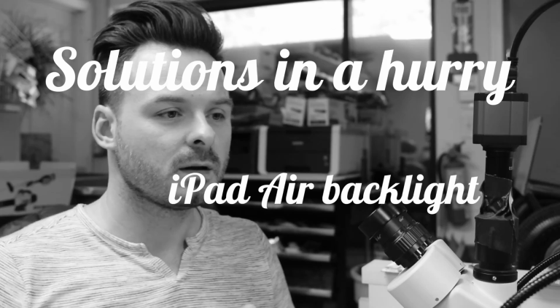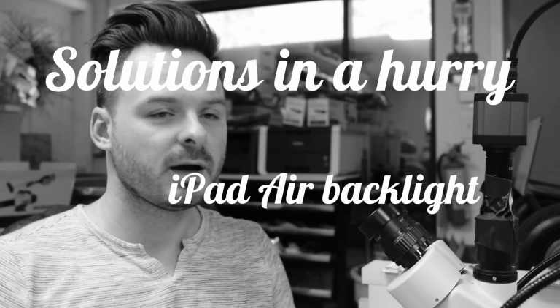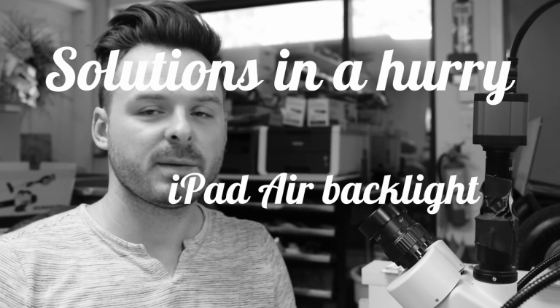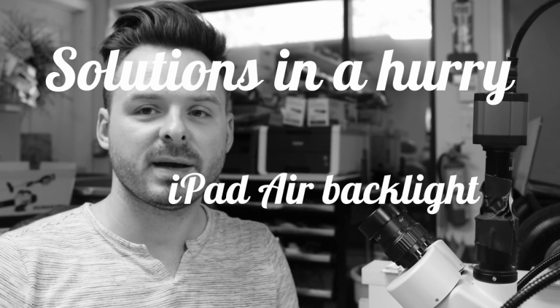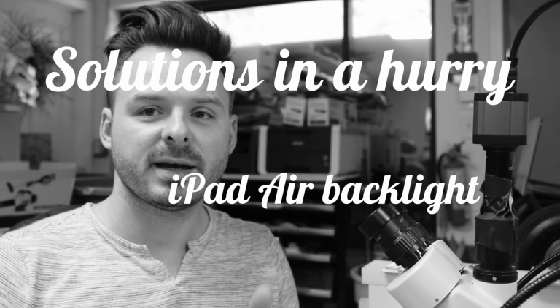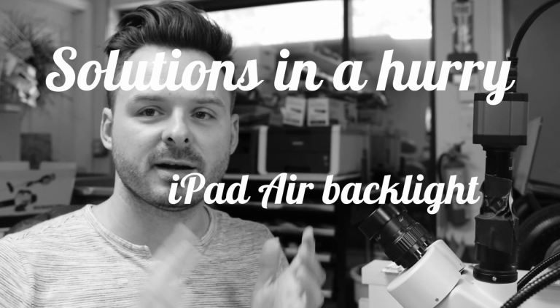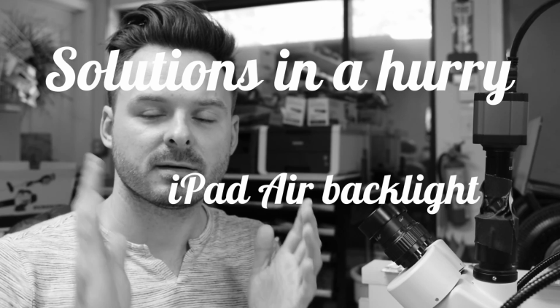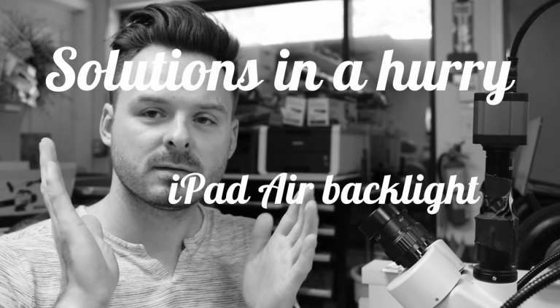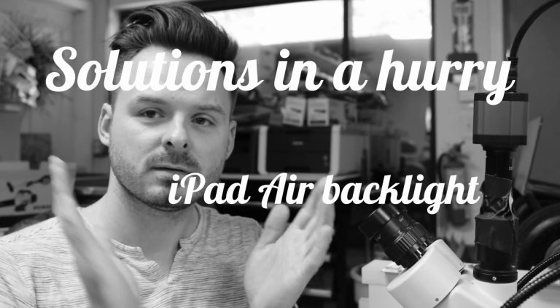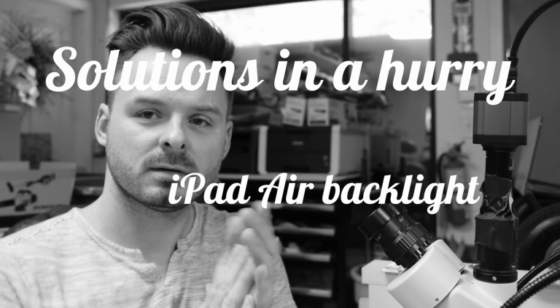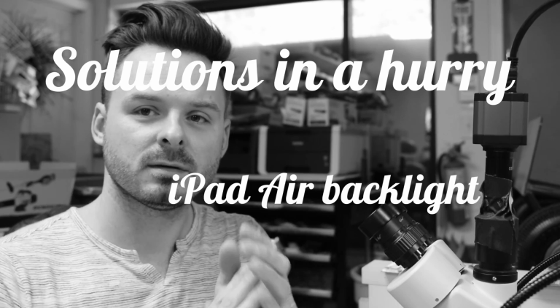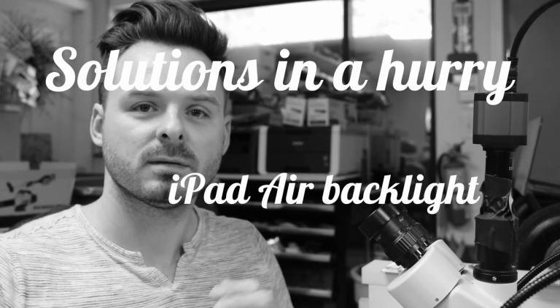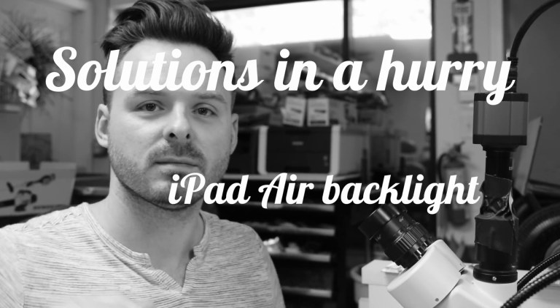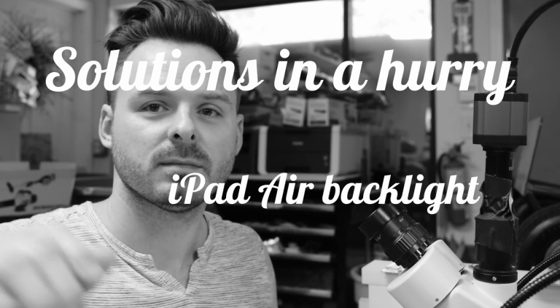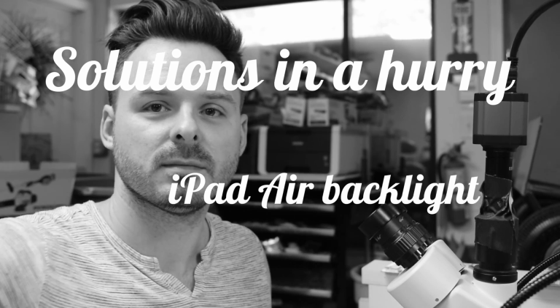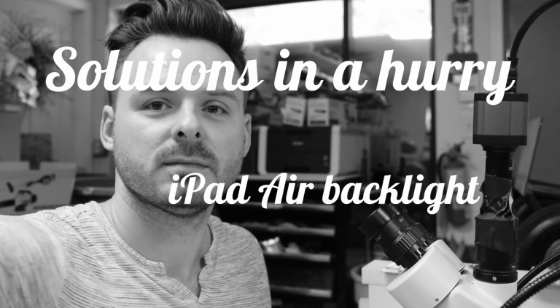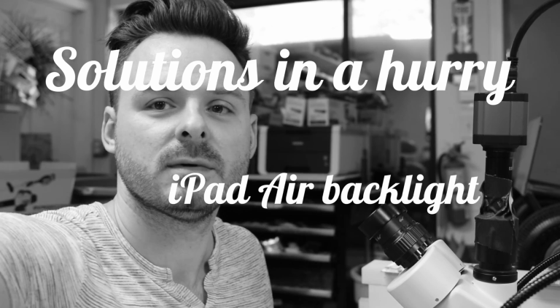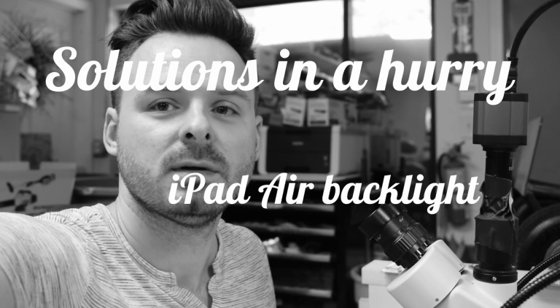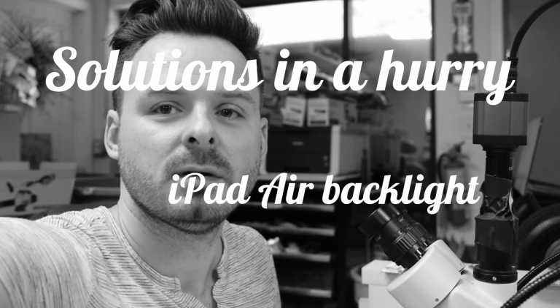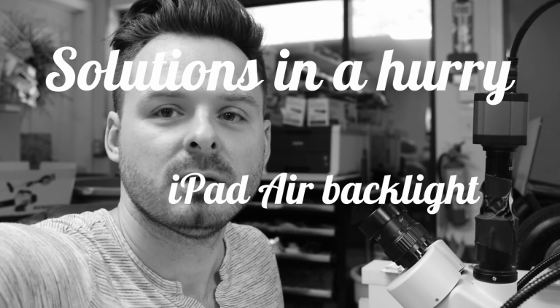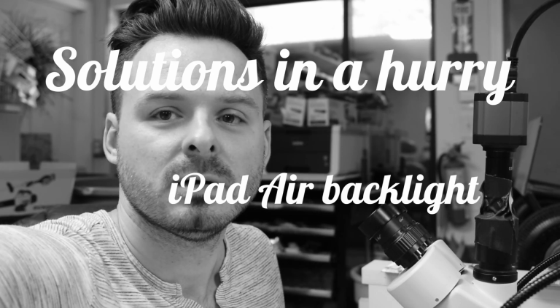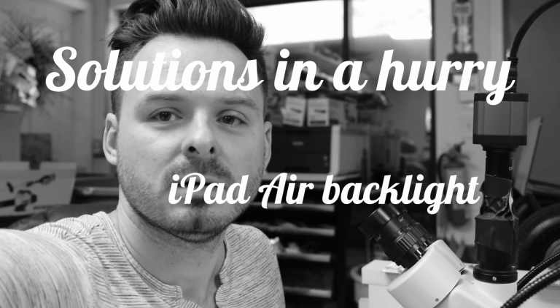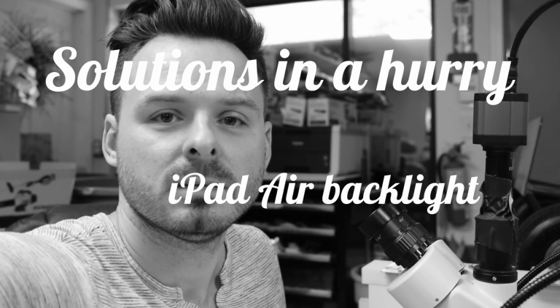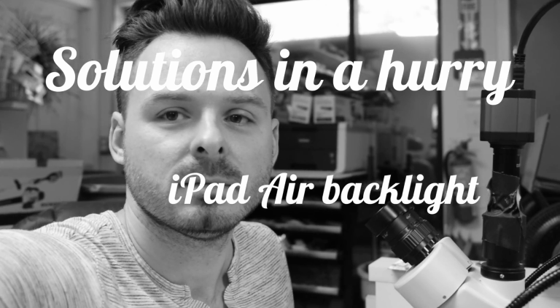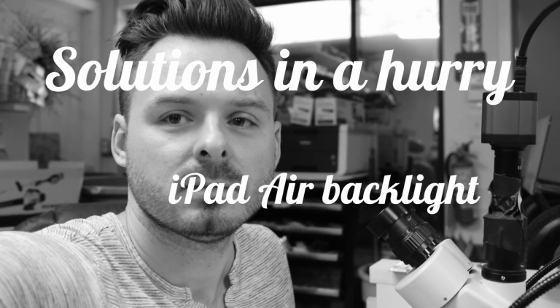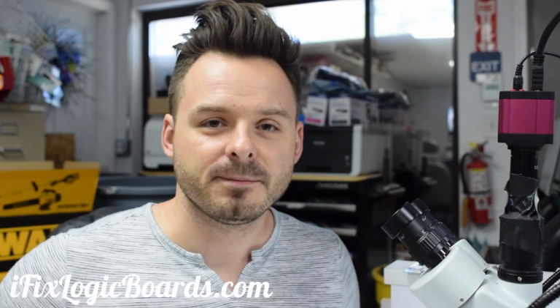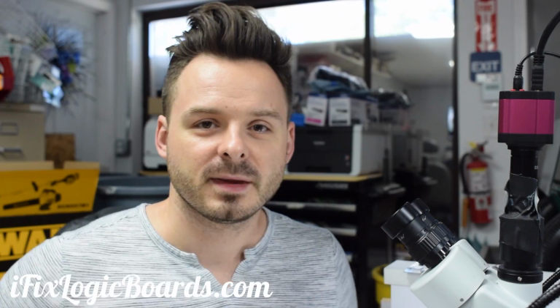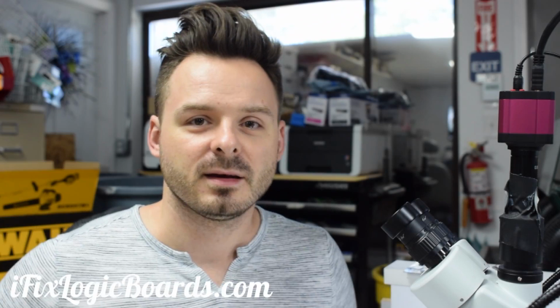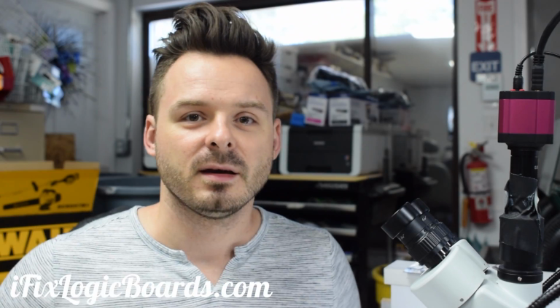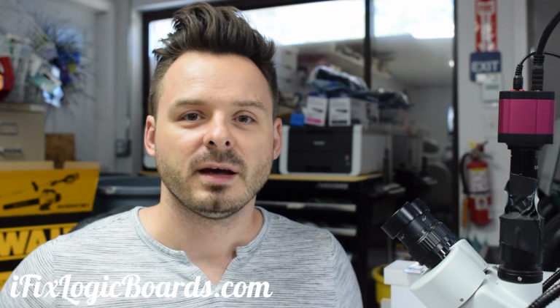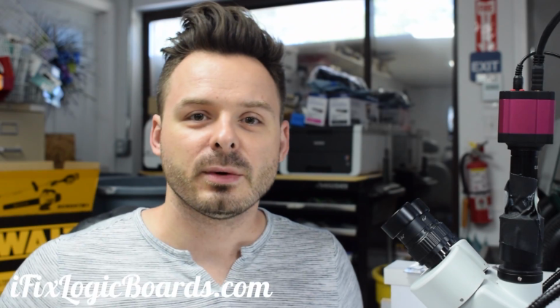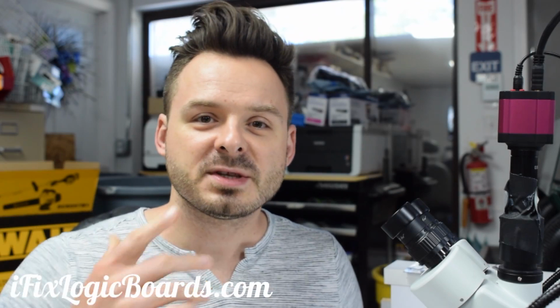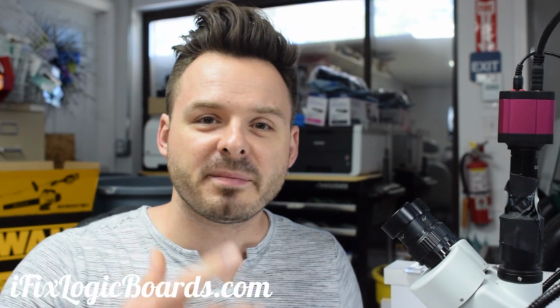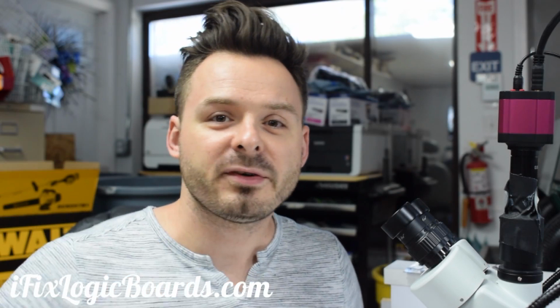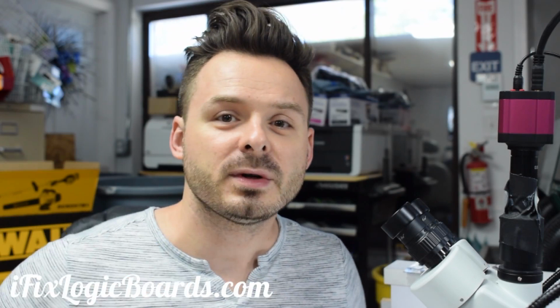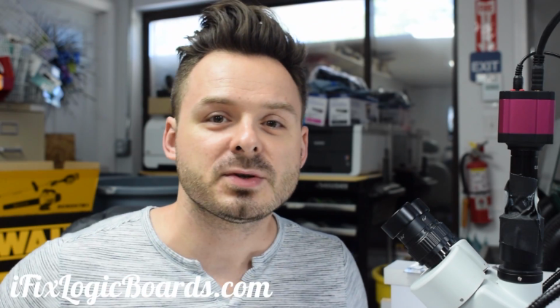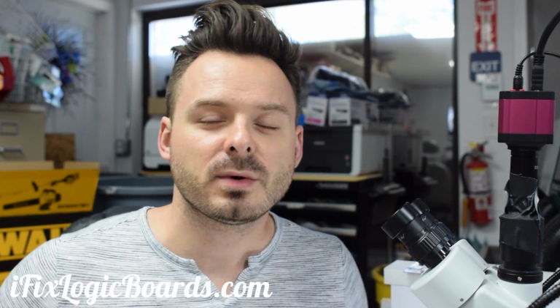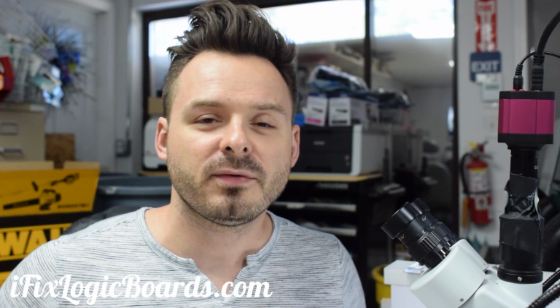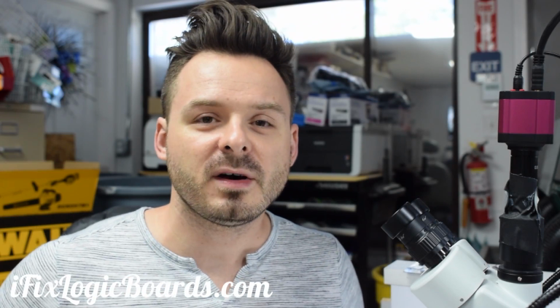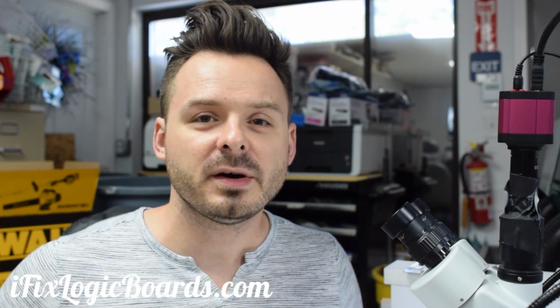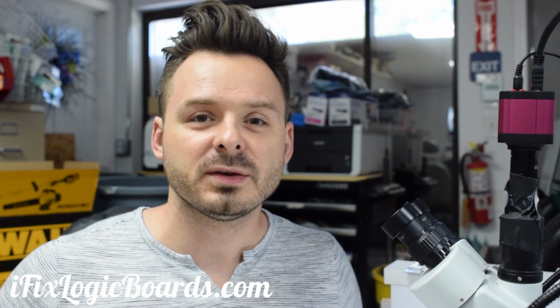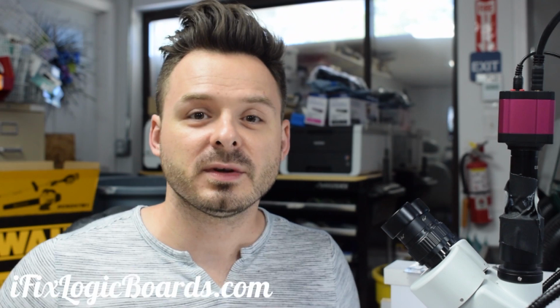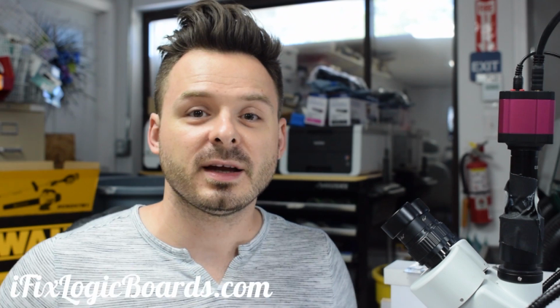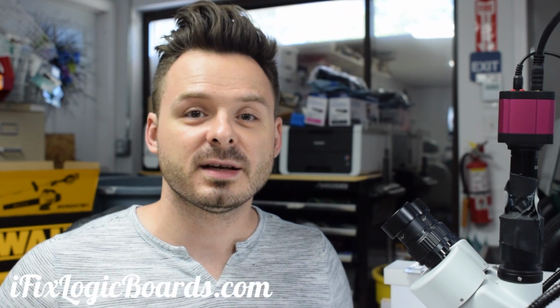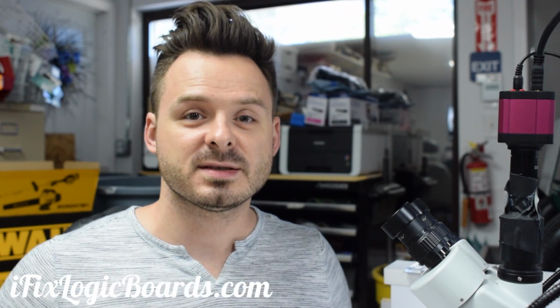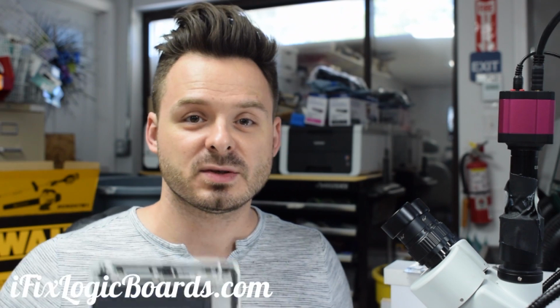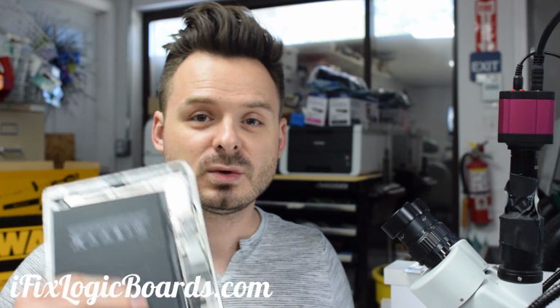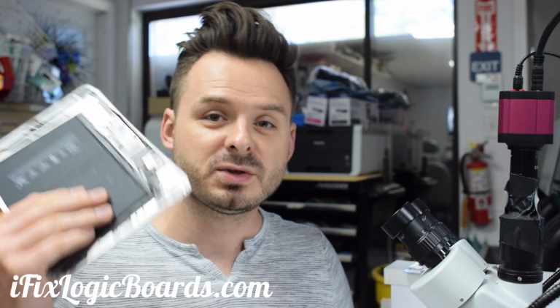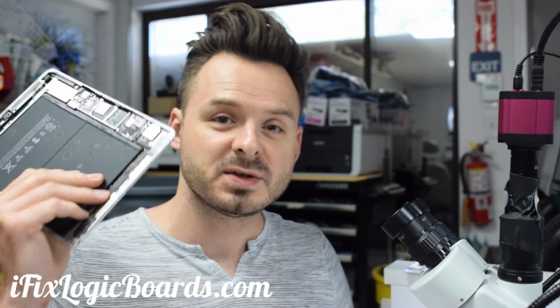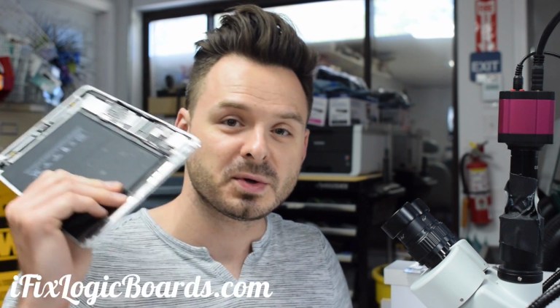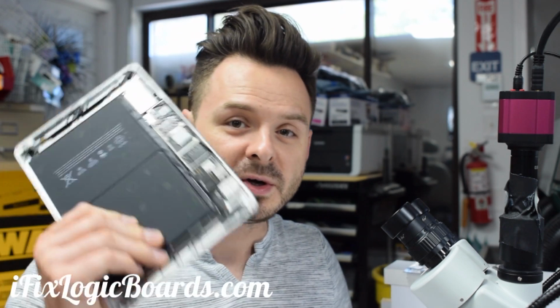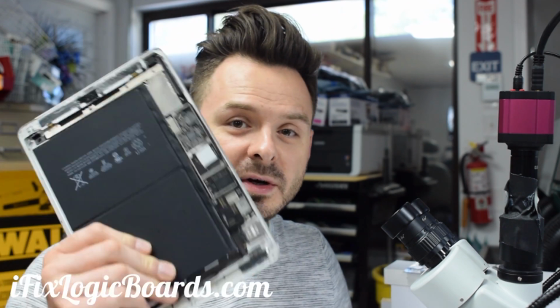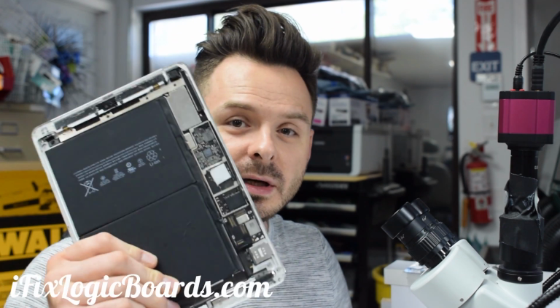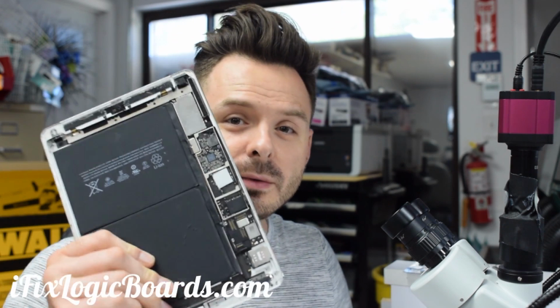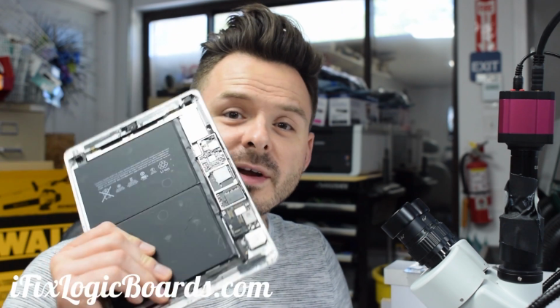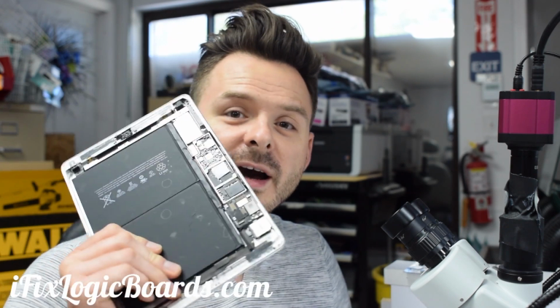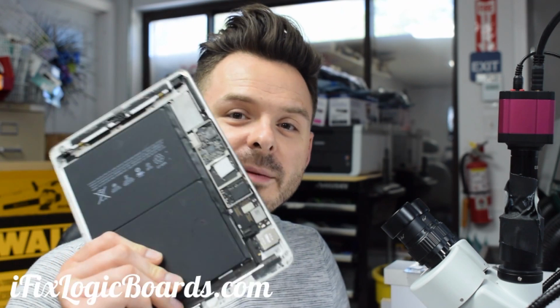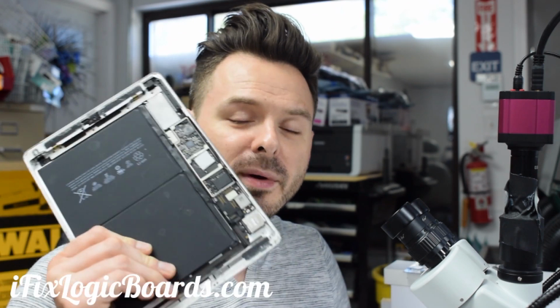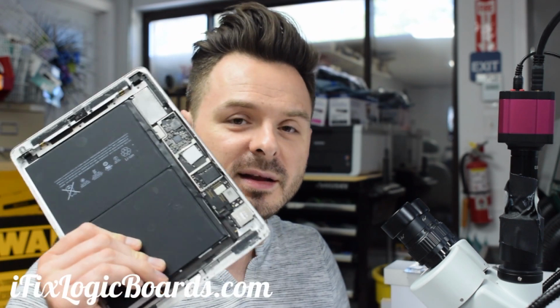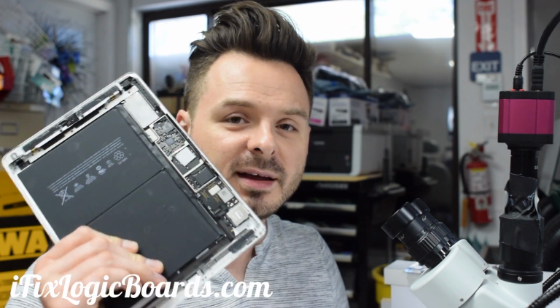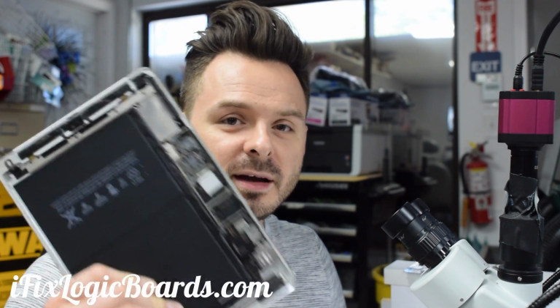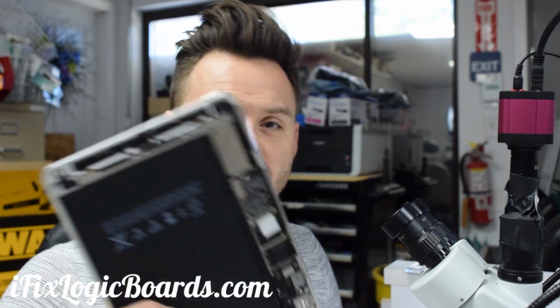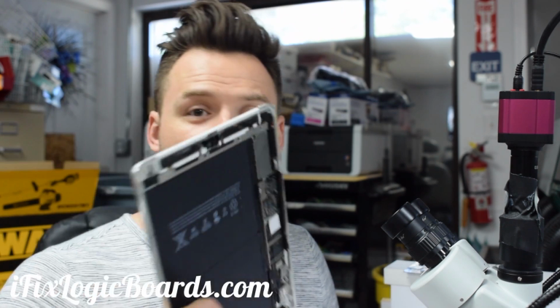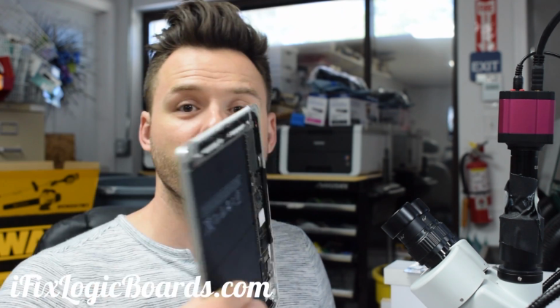Hey, what's up everyone, this is Rafal and today is a solutions in a hurry with the iPad Air — no backlight.